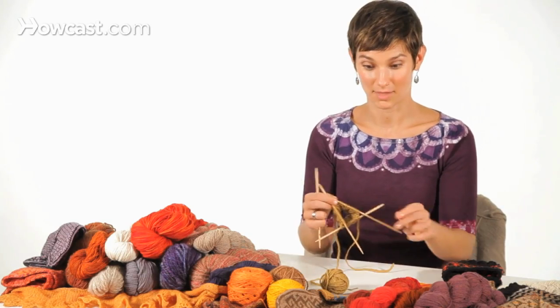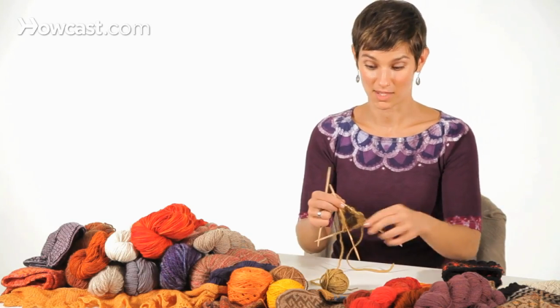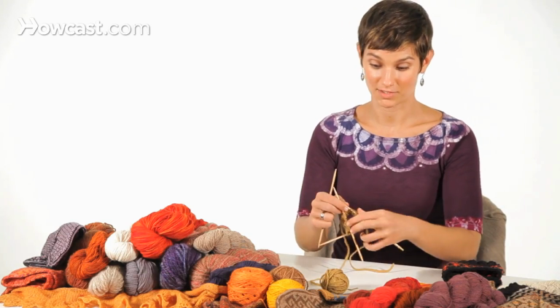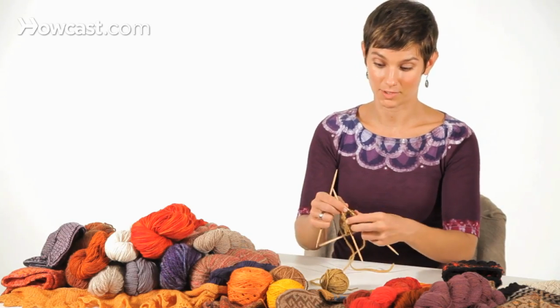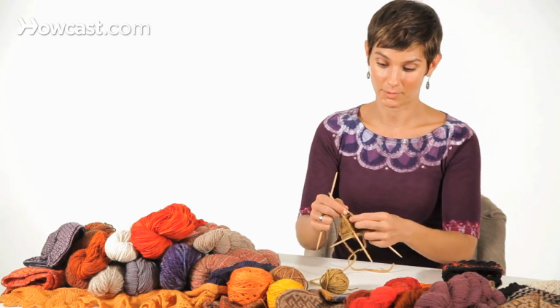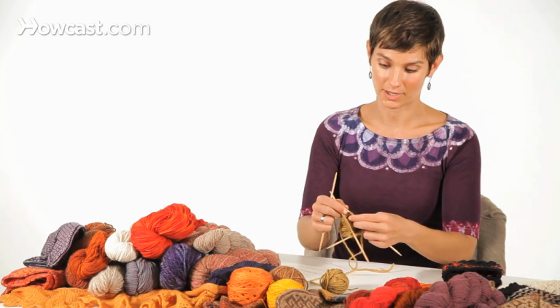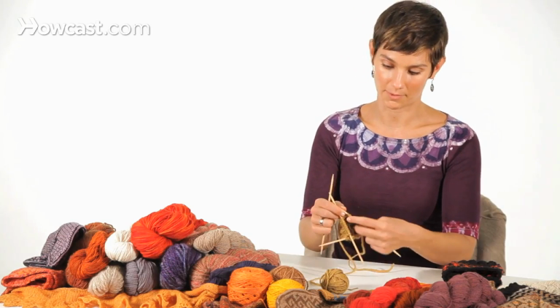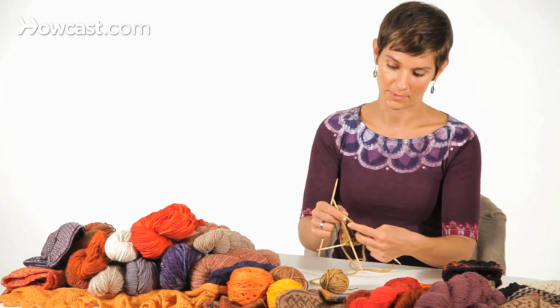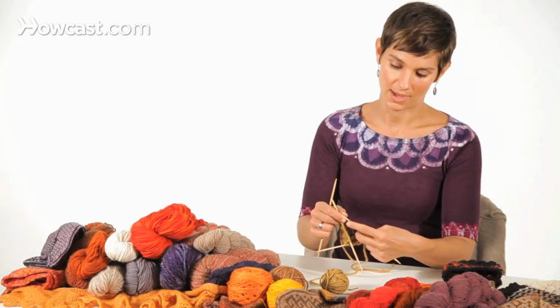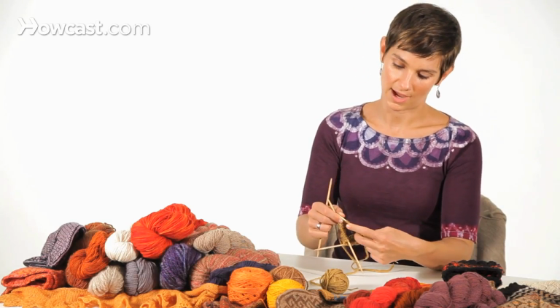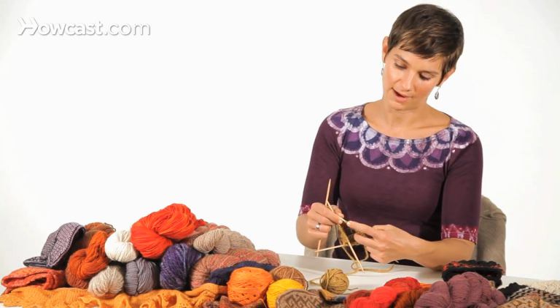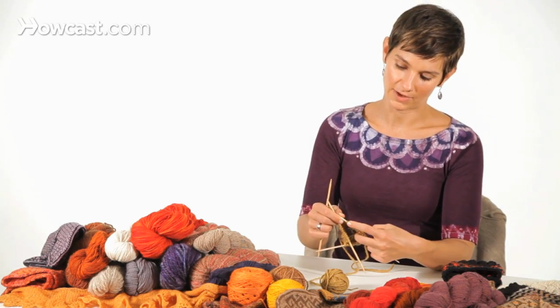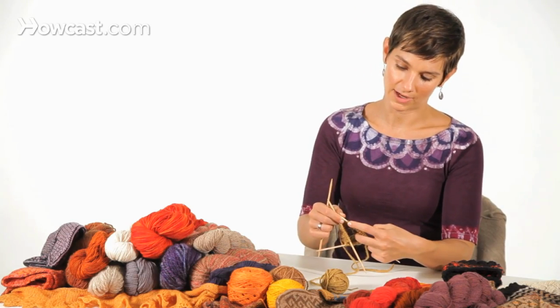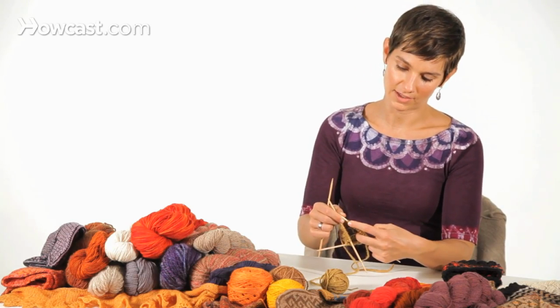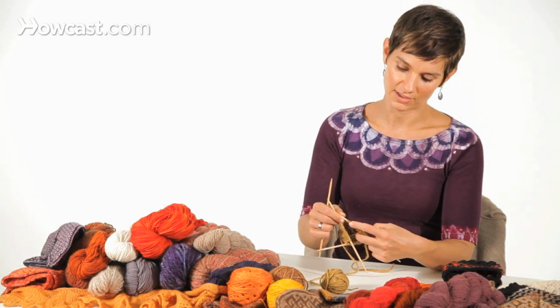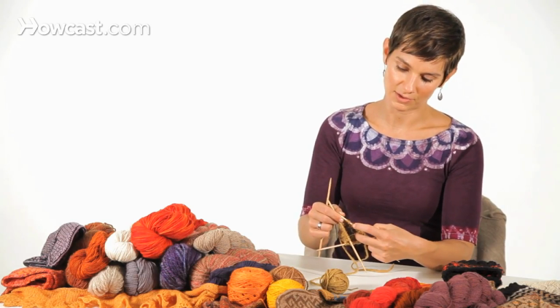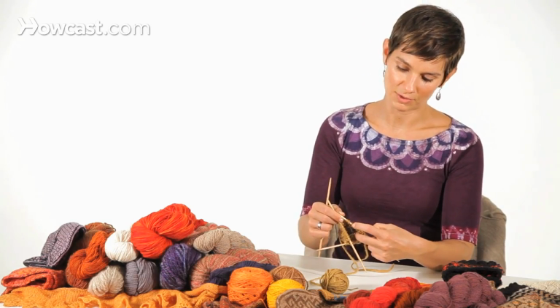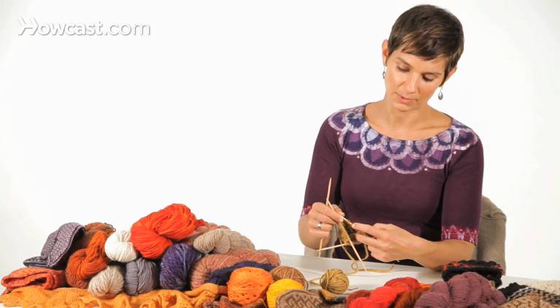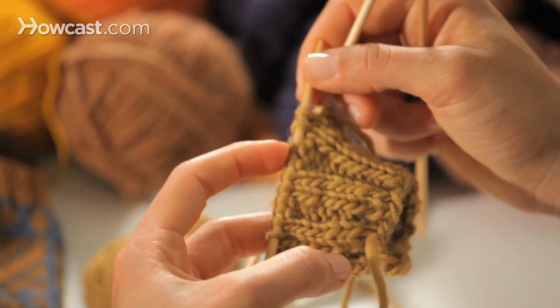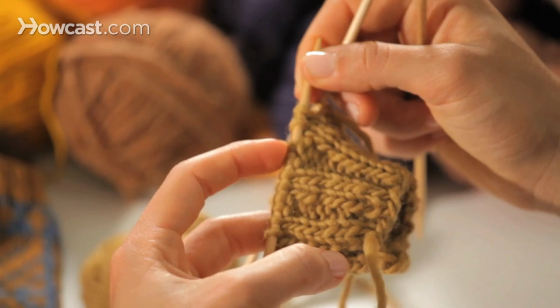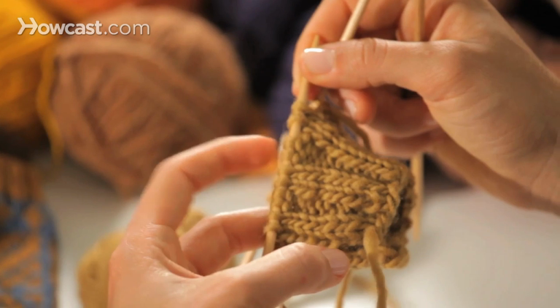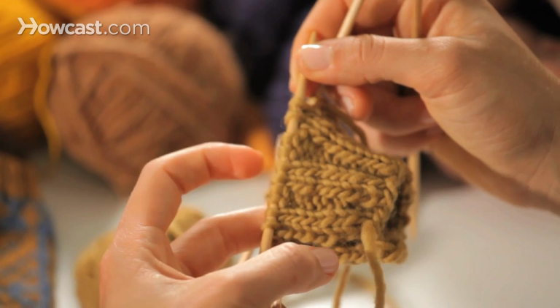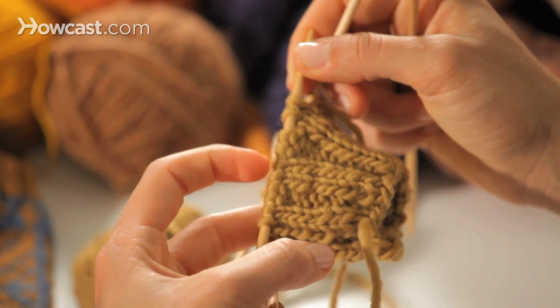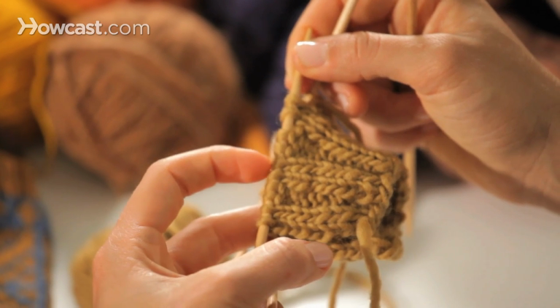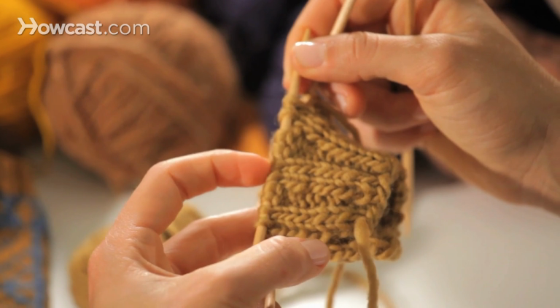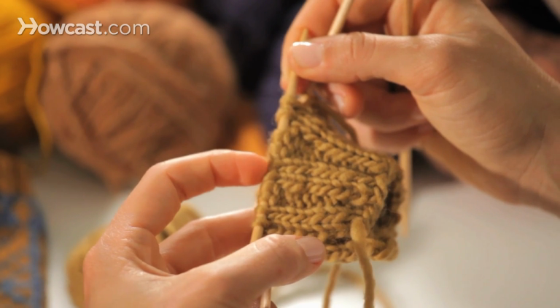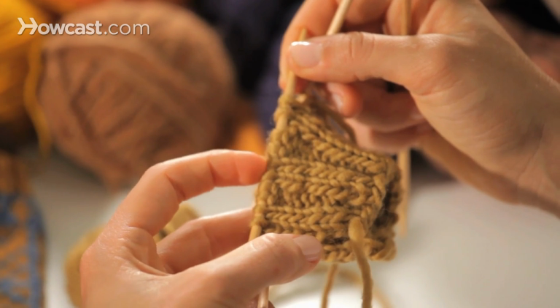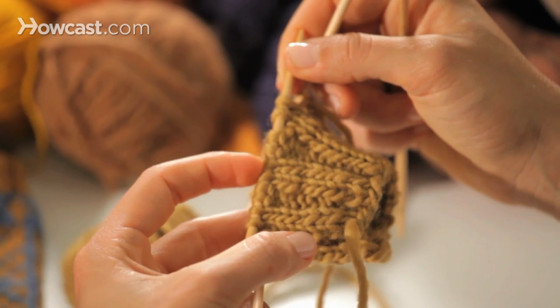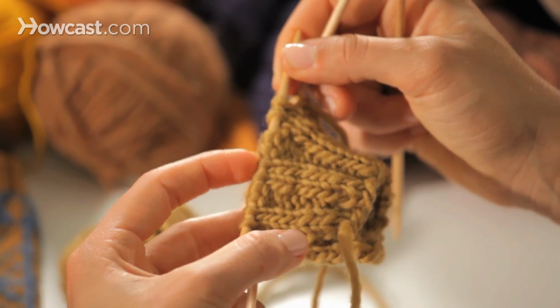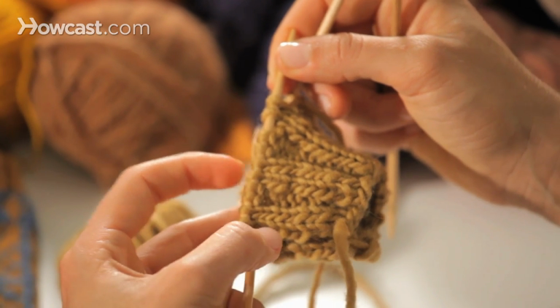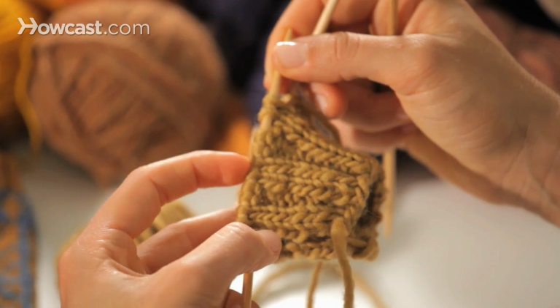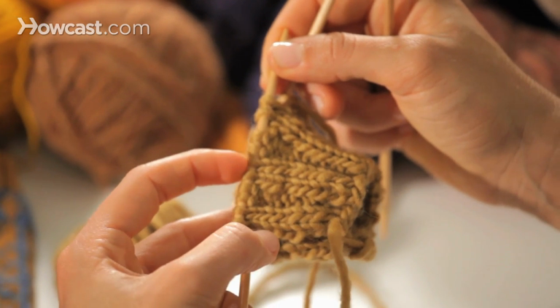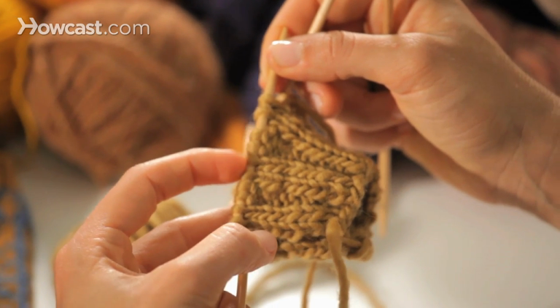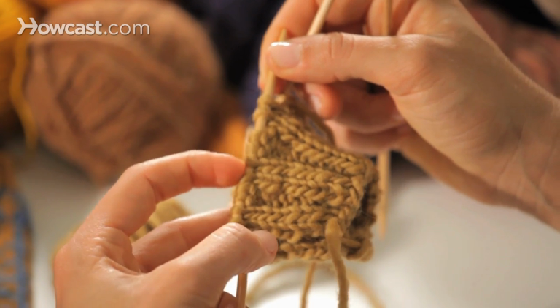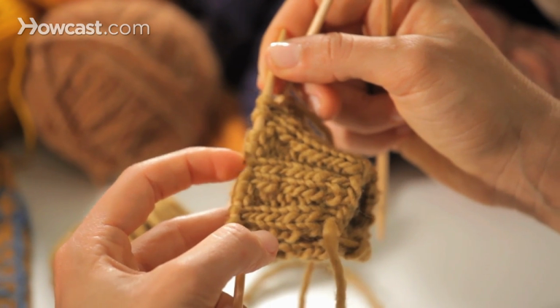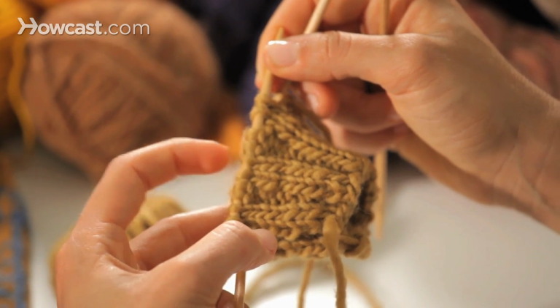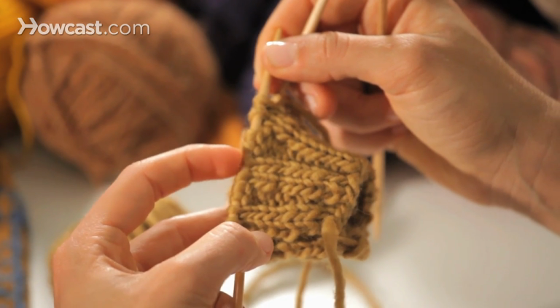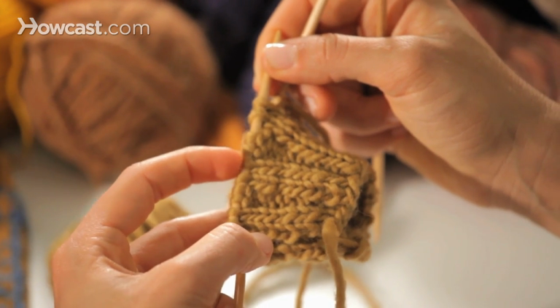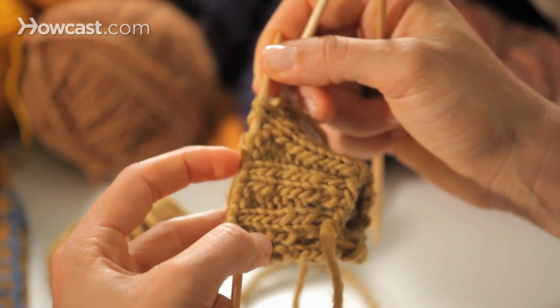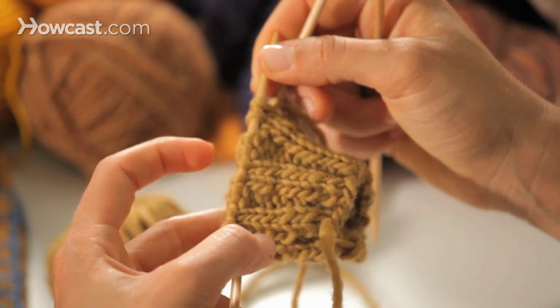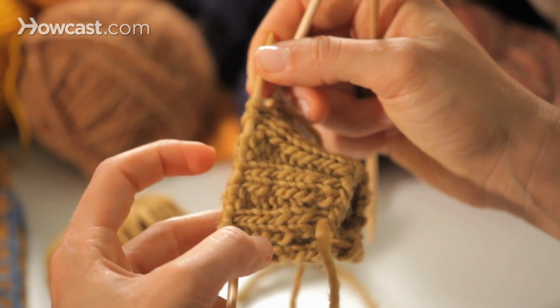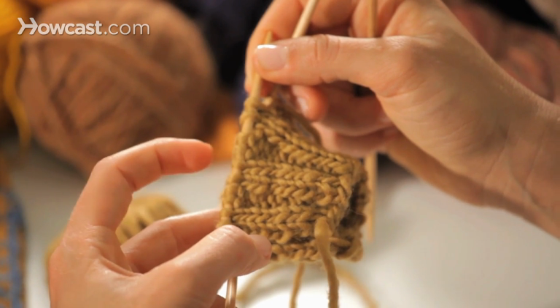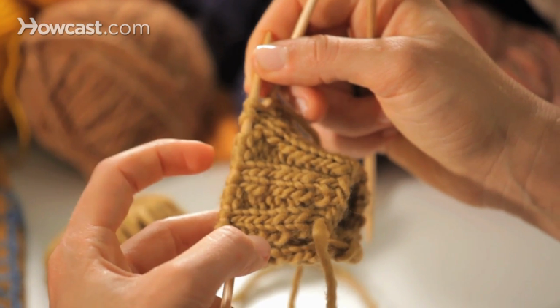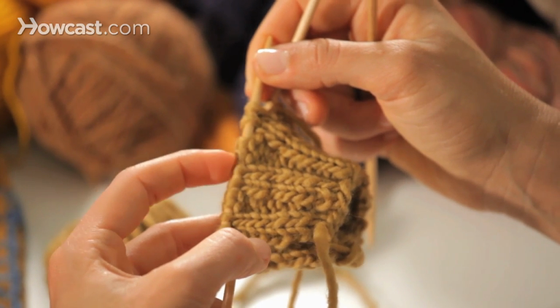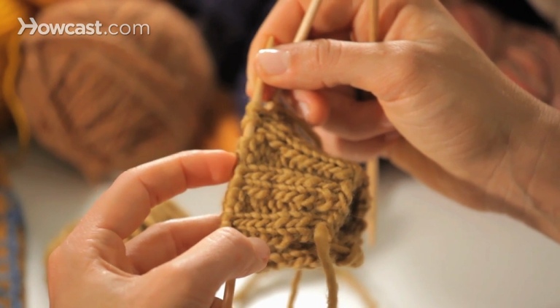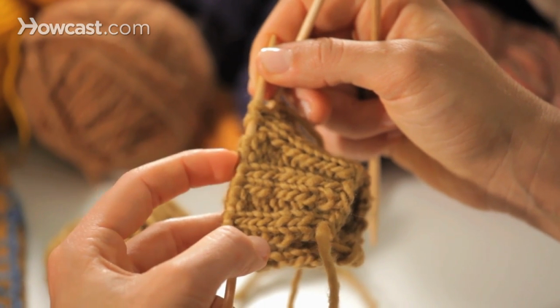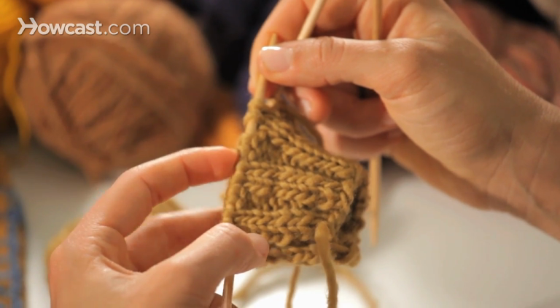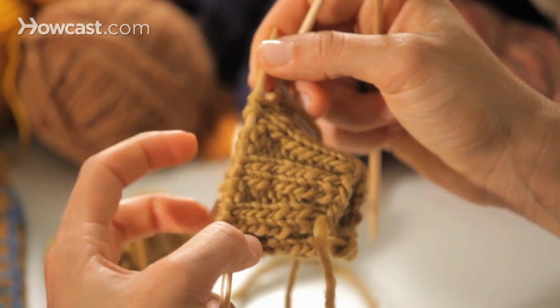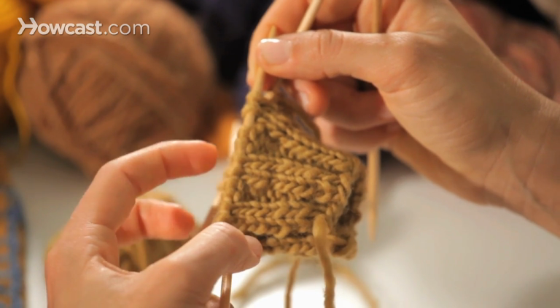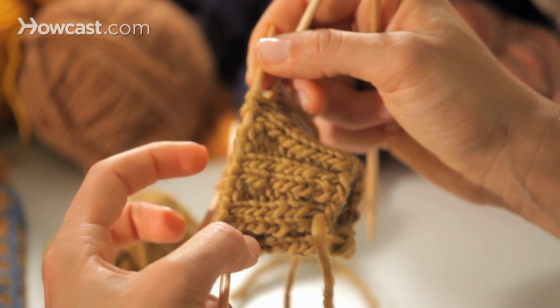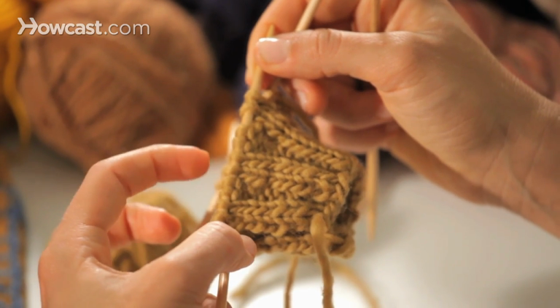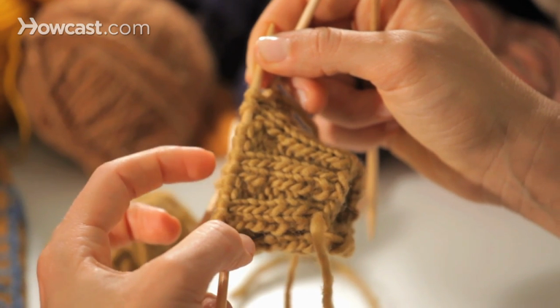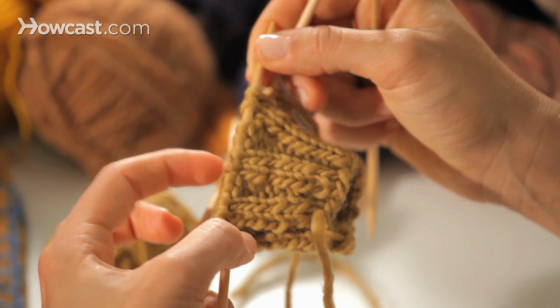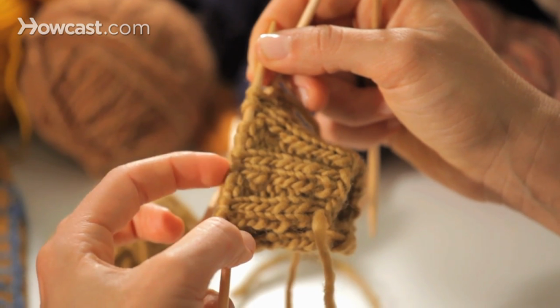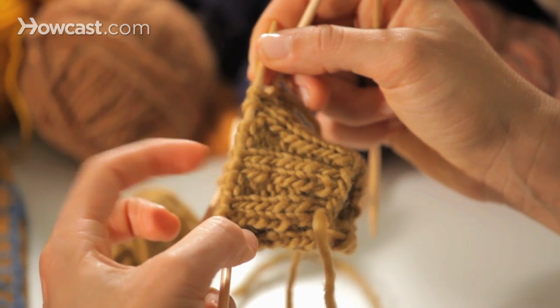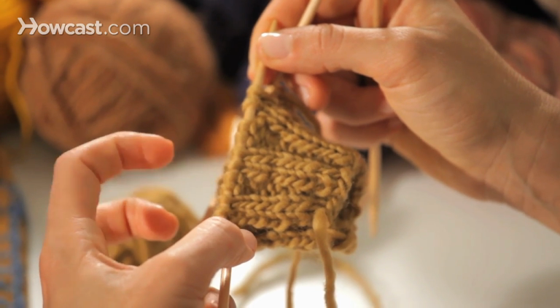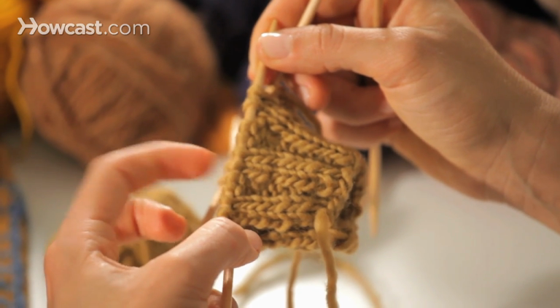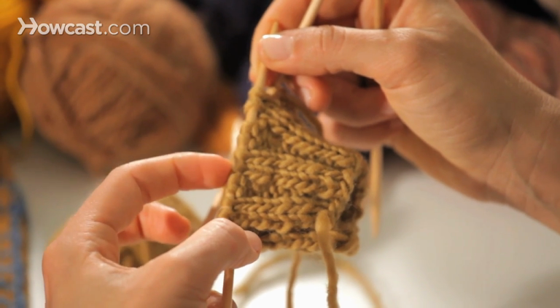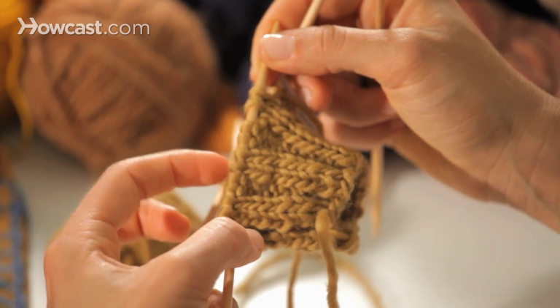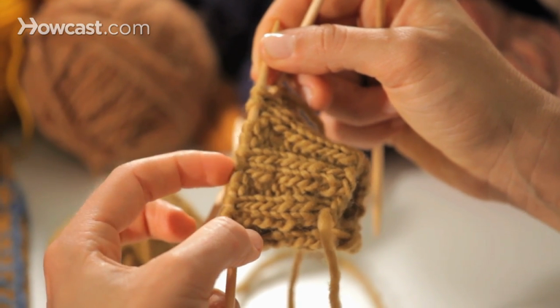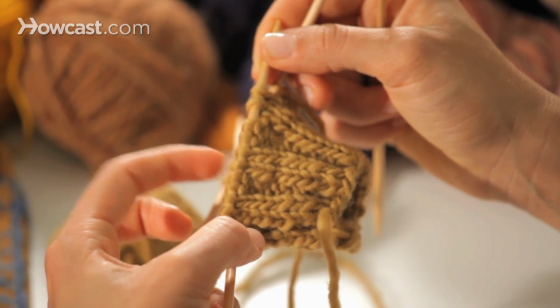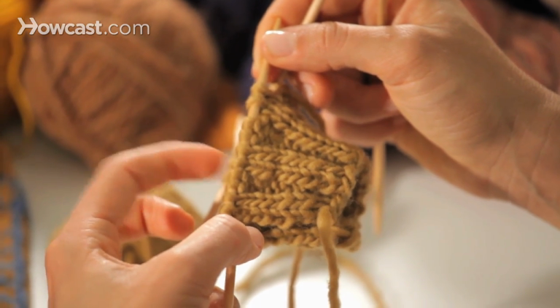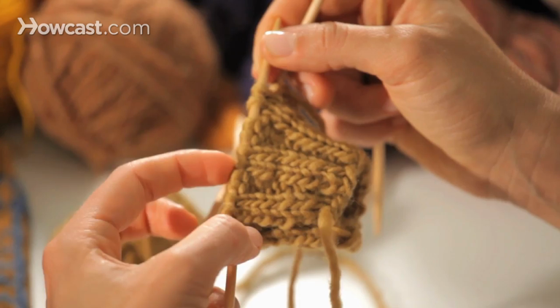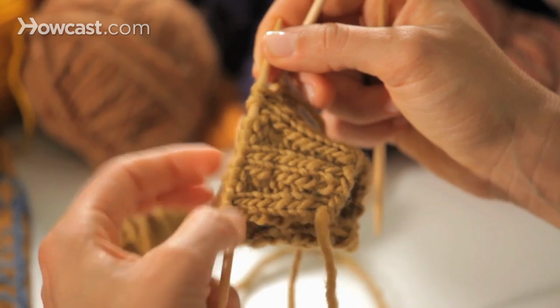Here we go — knit two, purl two, knit two — and I think I'll end one ball there and join the new ball there.